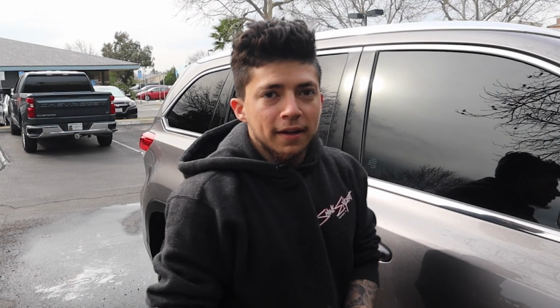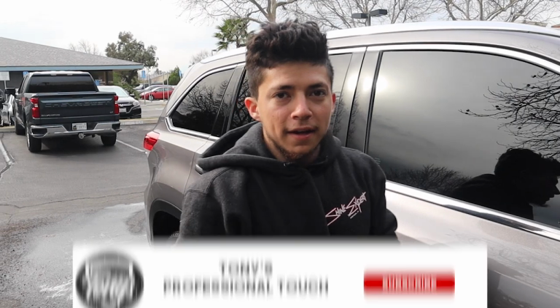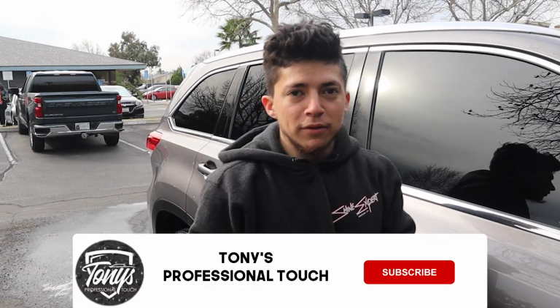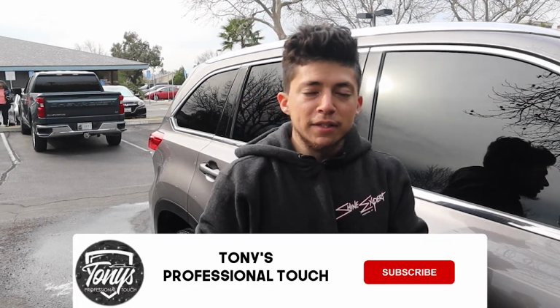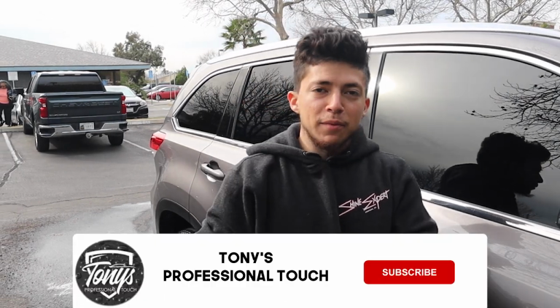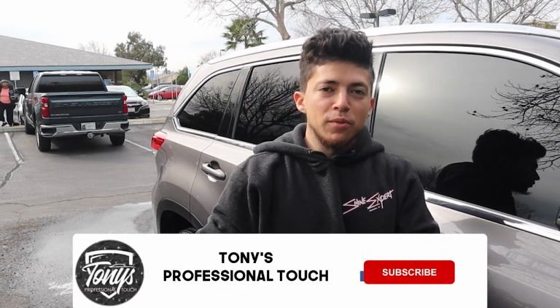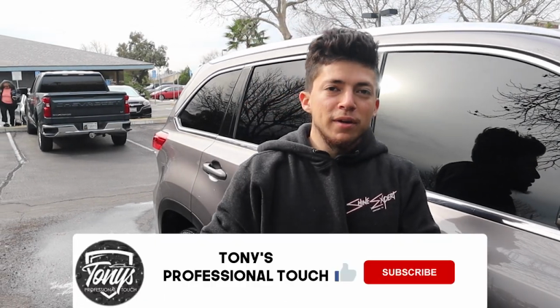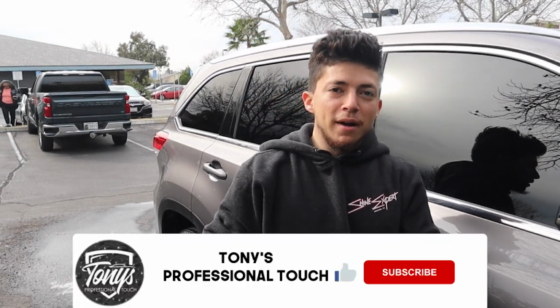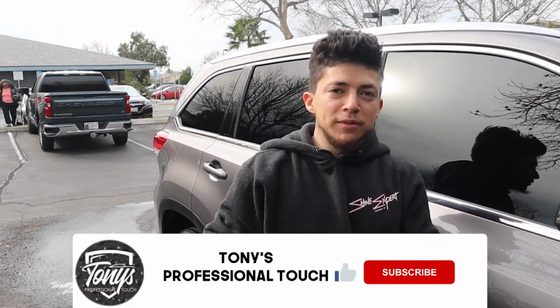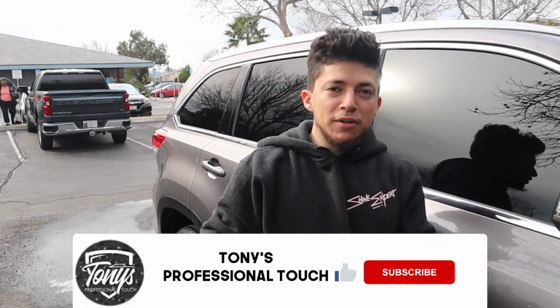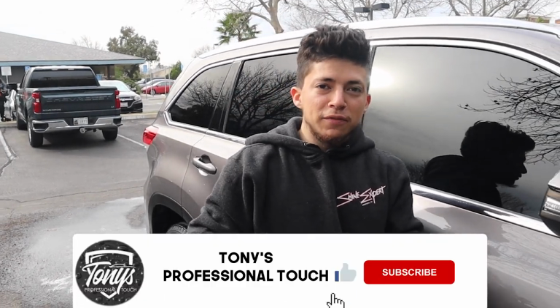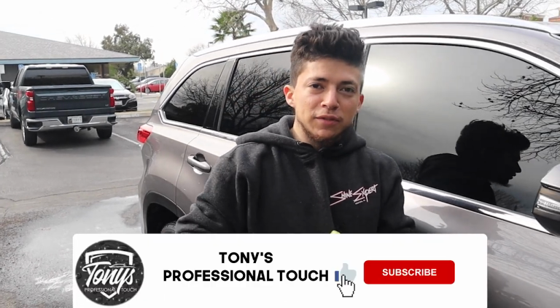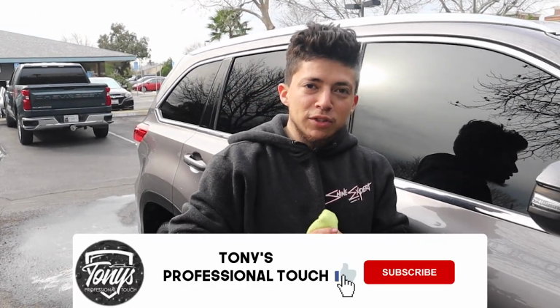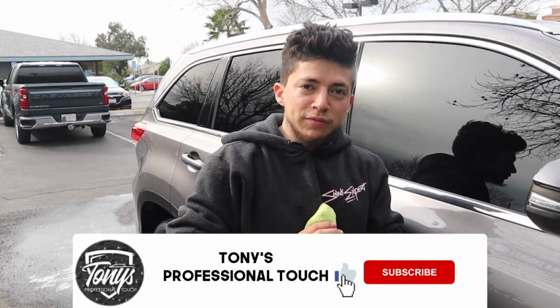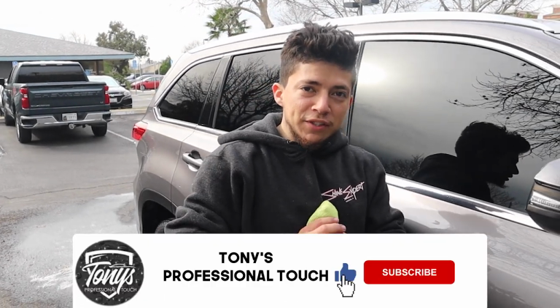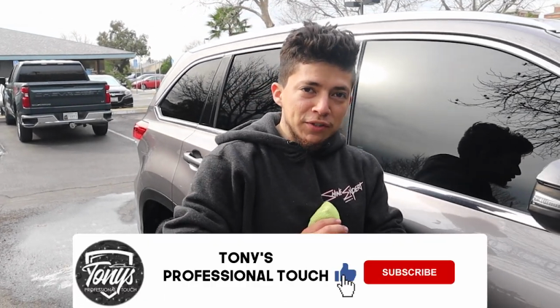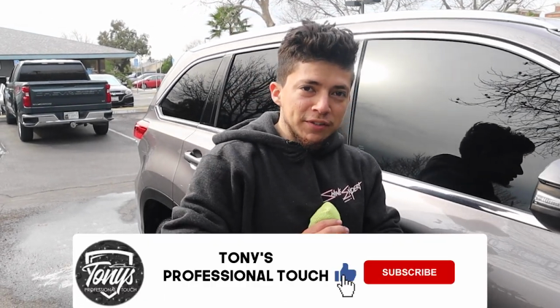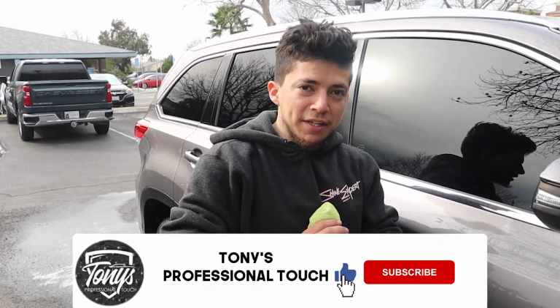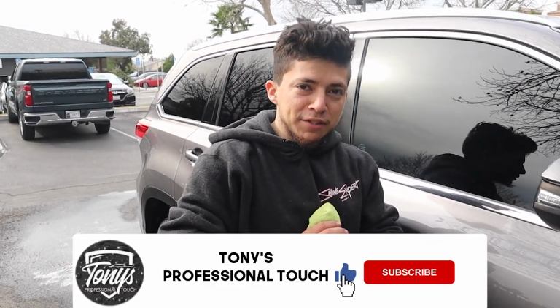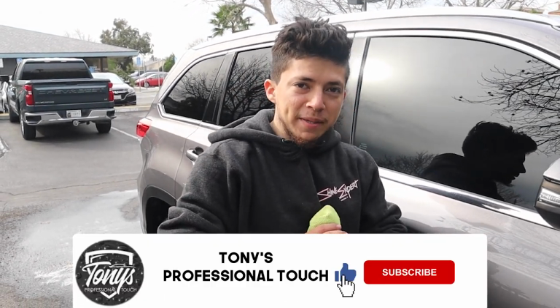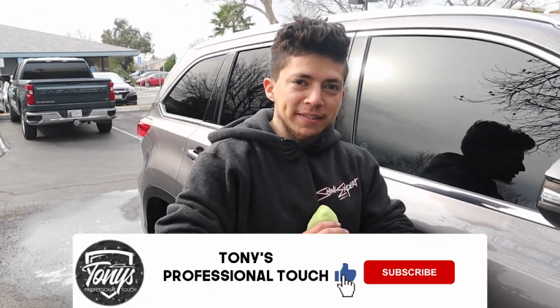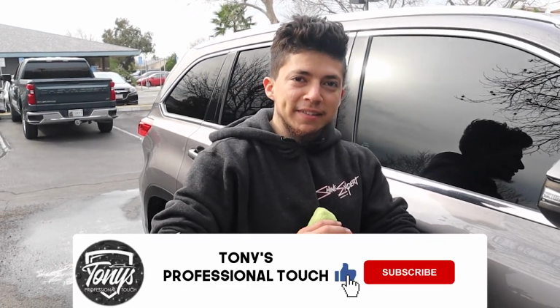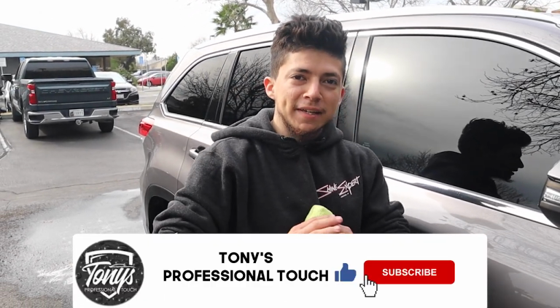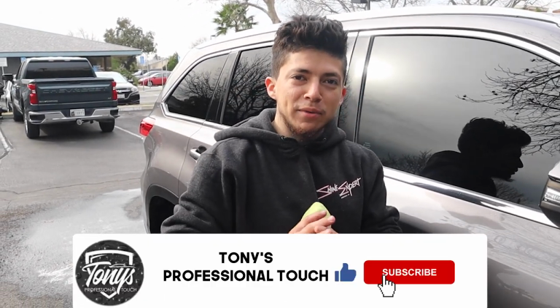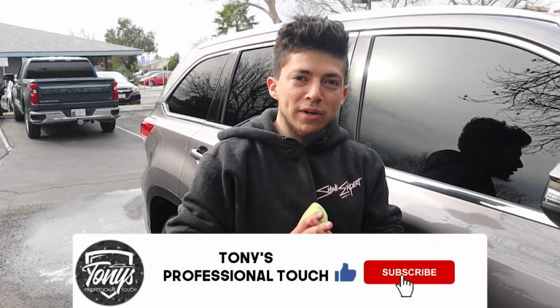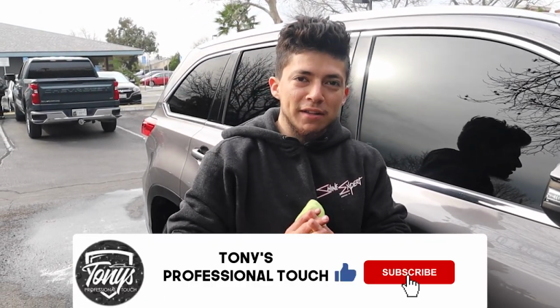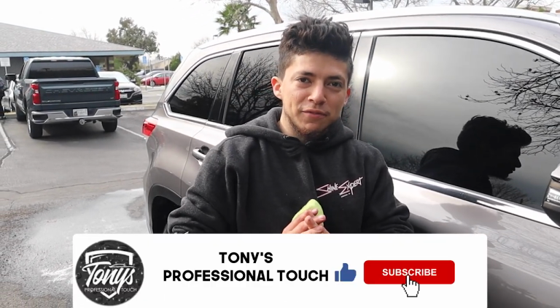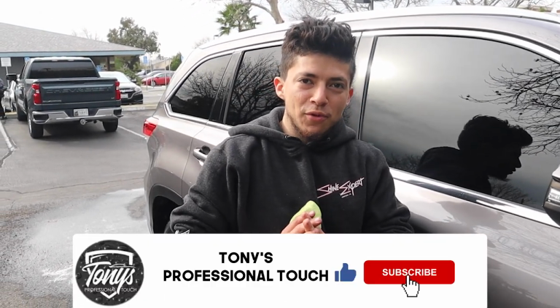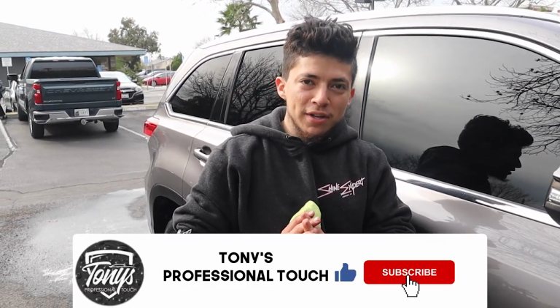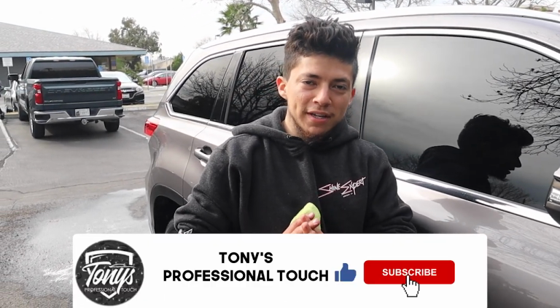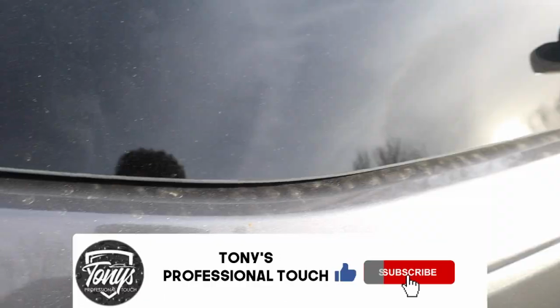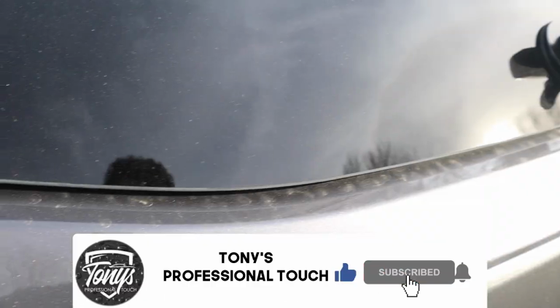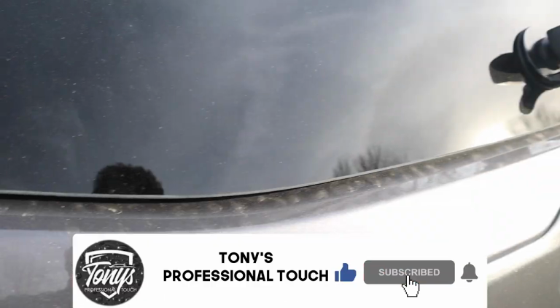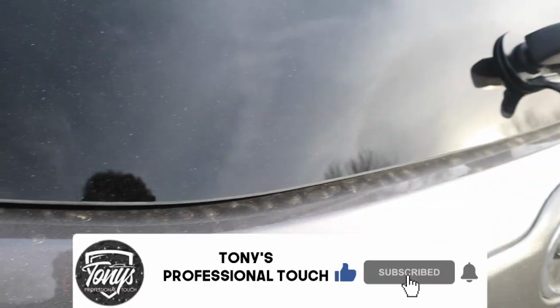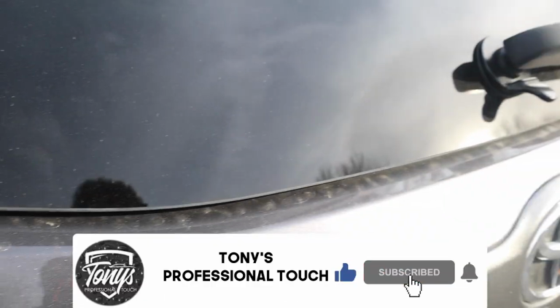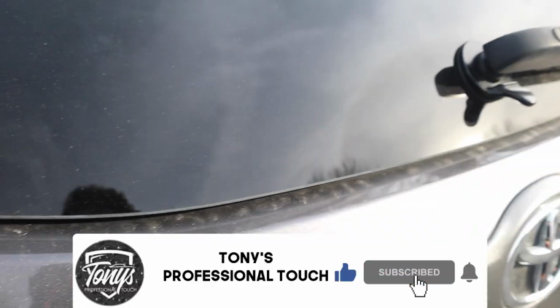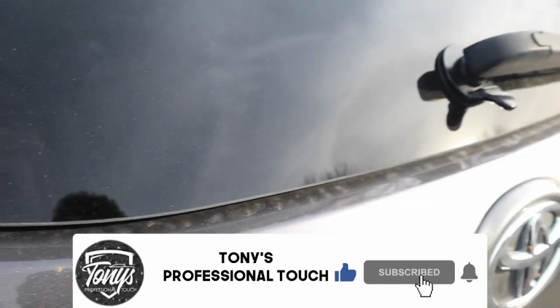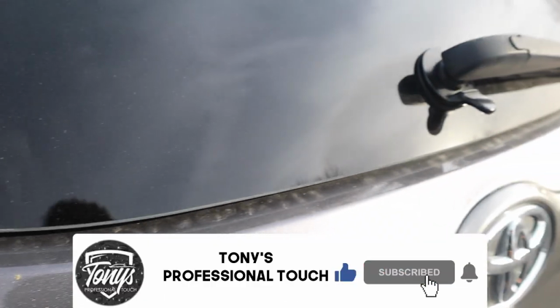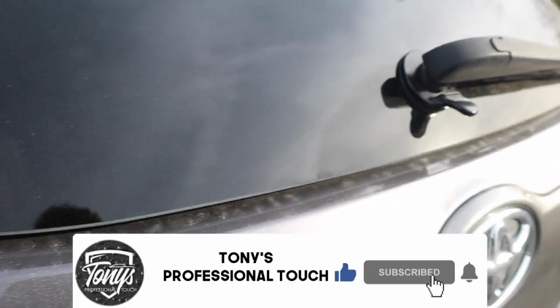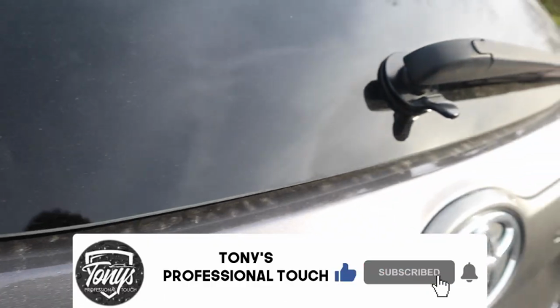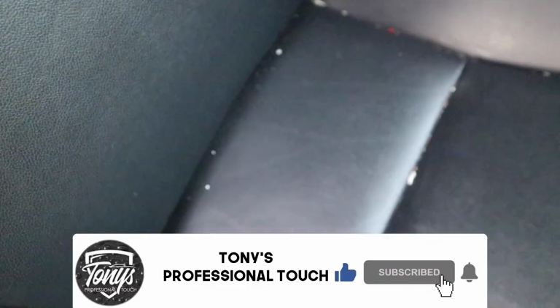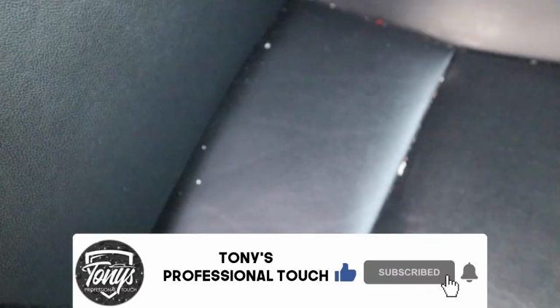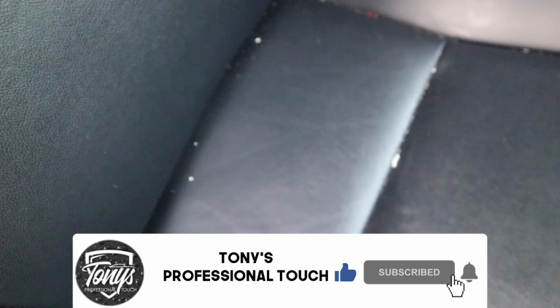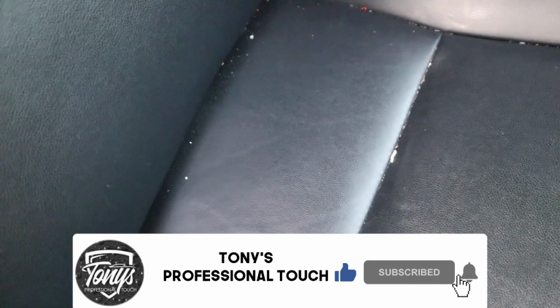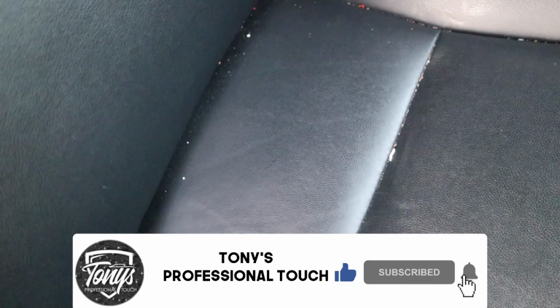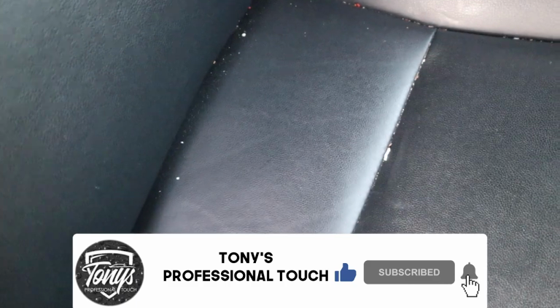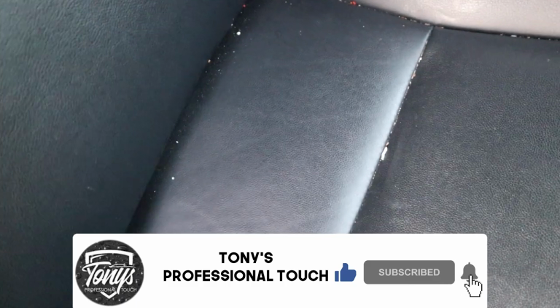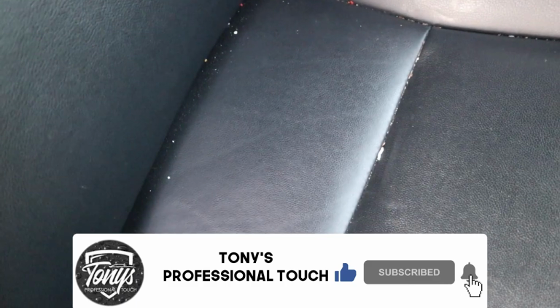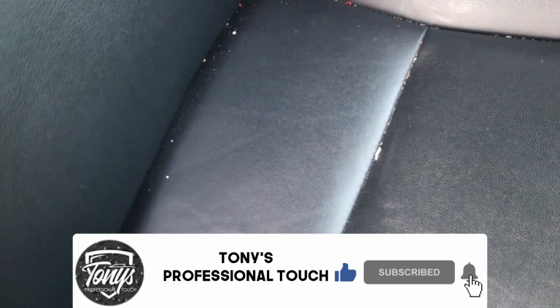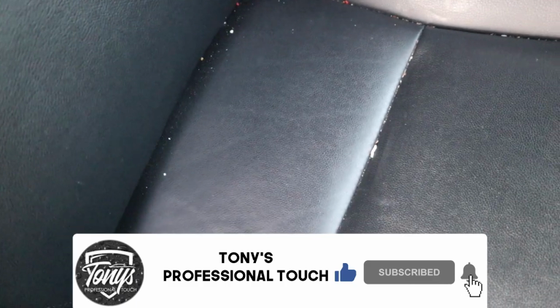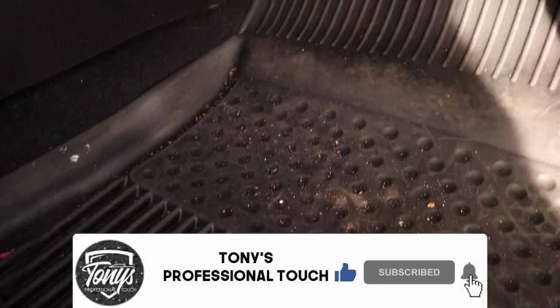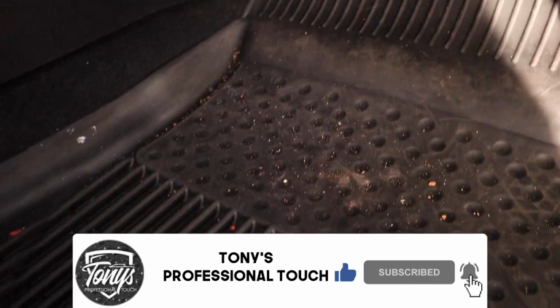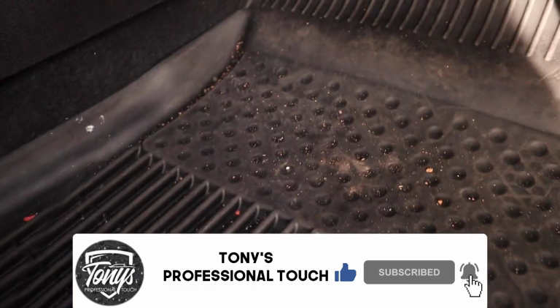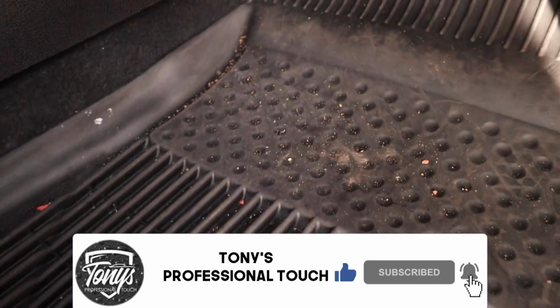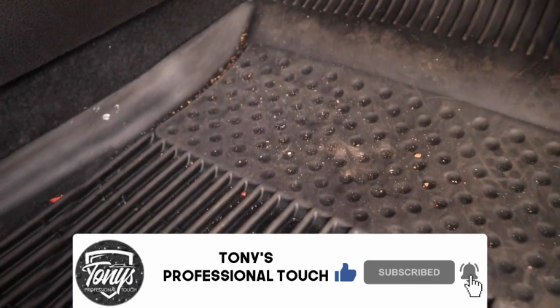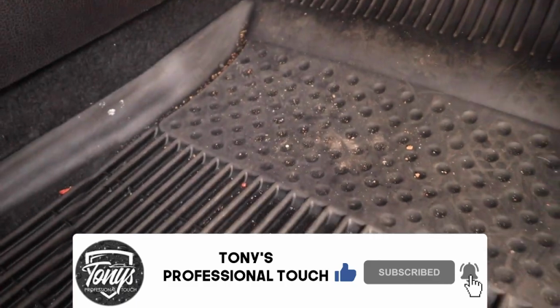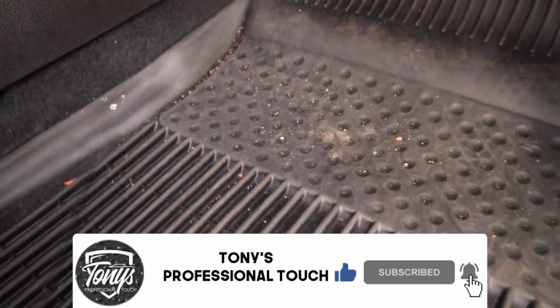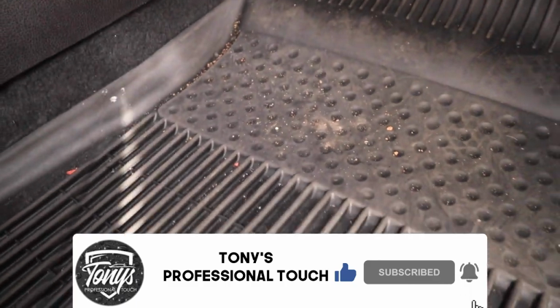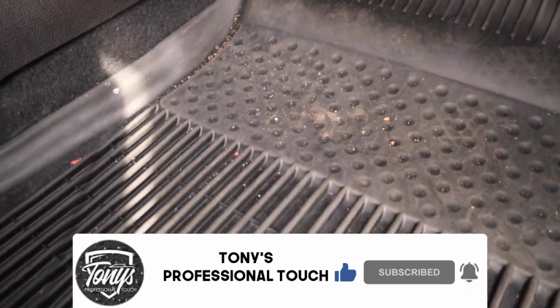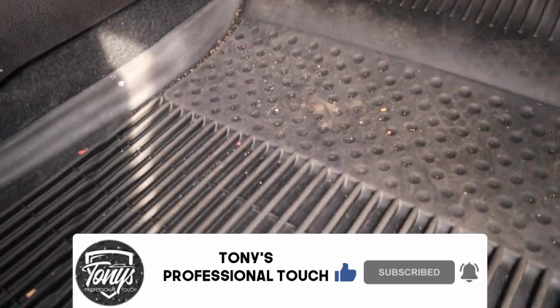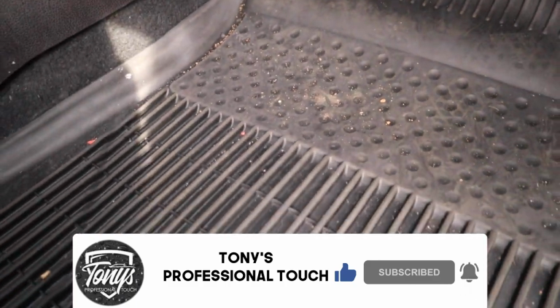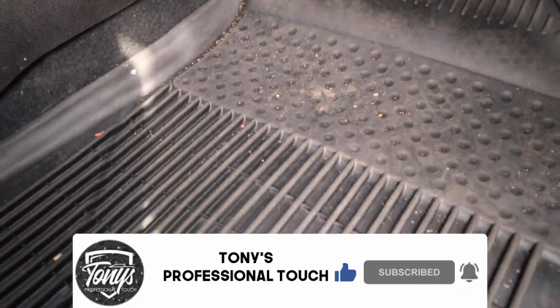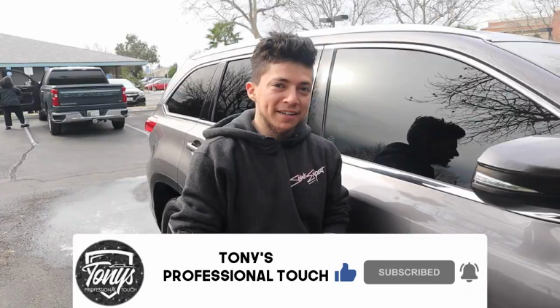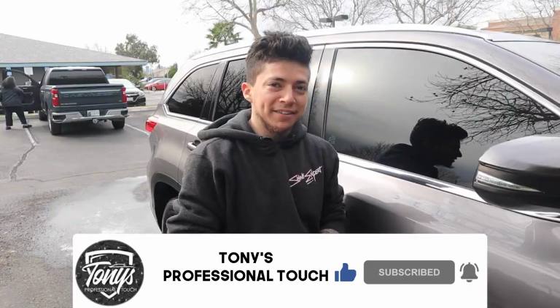Hey, what's up everyone? I'm Tony from Tony's Professional Touch based out of San Rio, California. And in today's video, I'm gonna show you how I do my maintenance process. So stick around and find out.